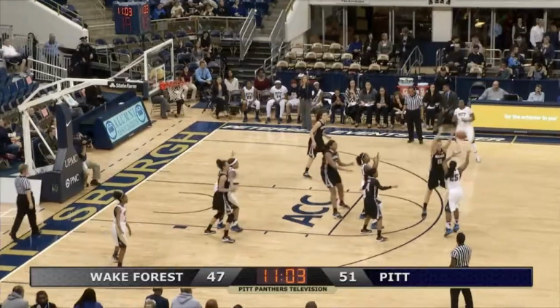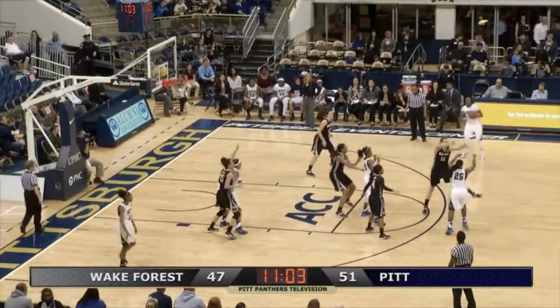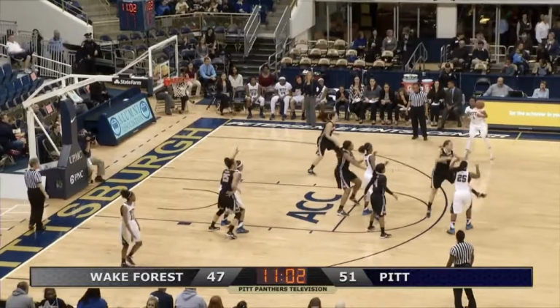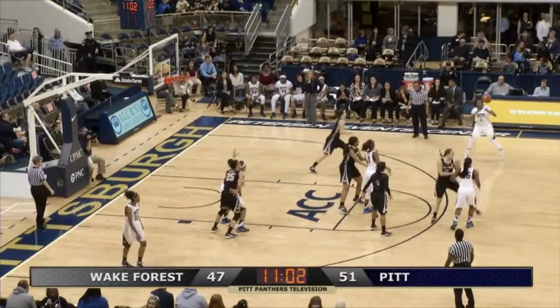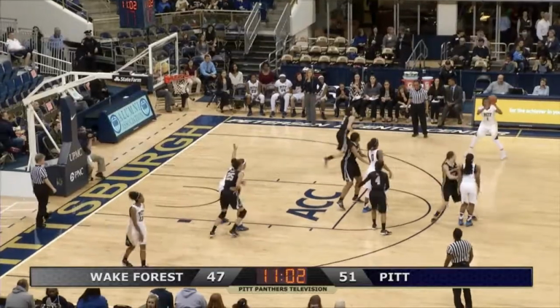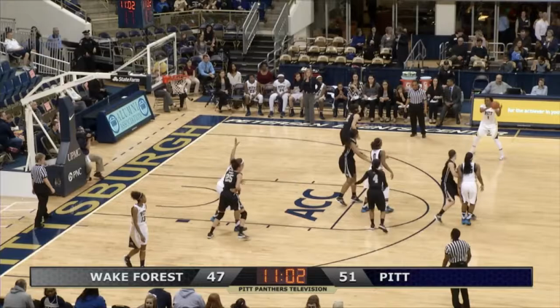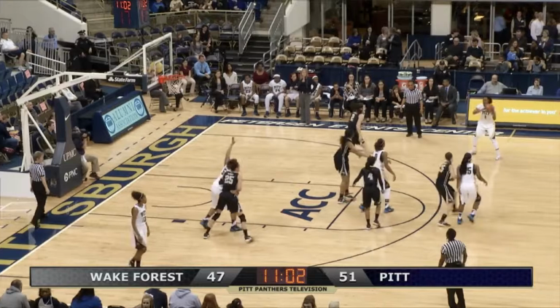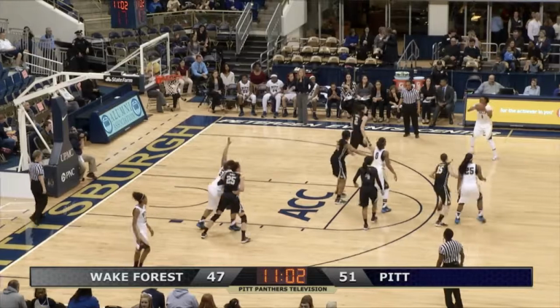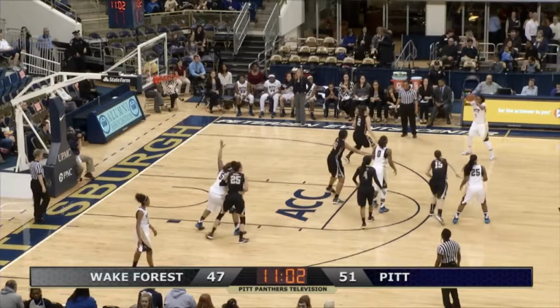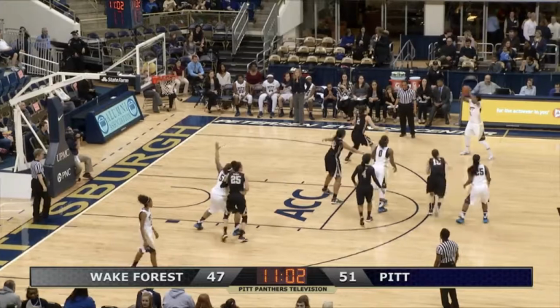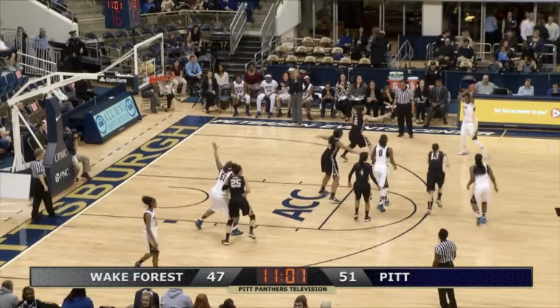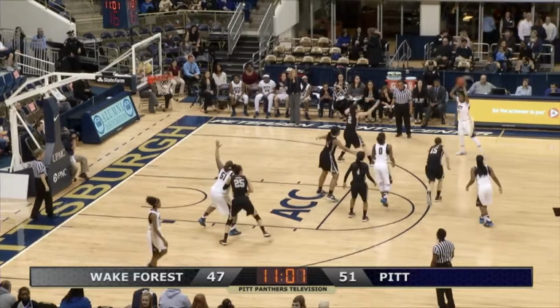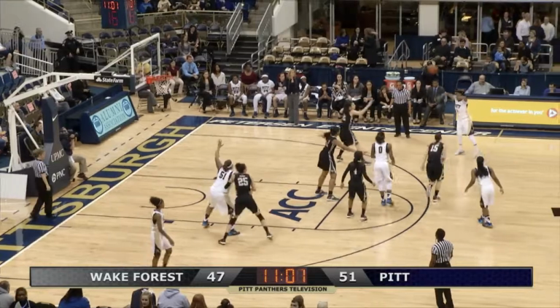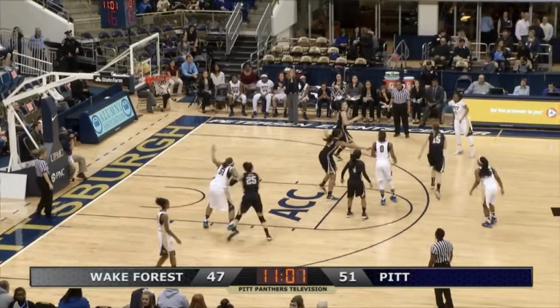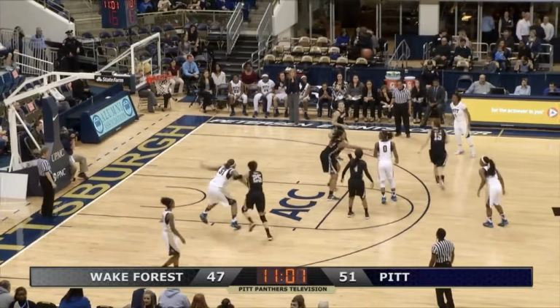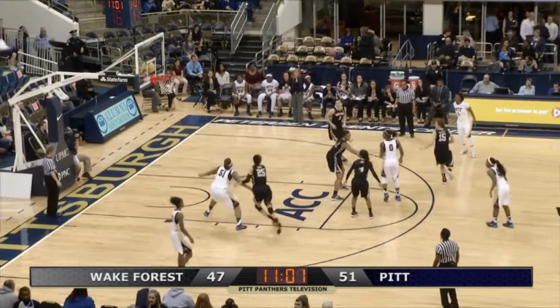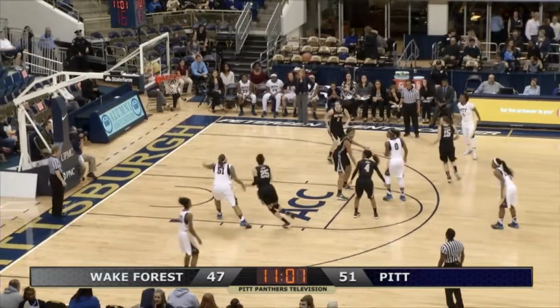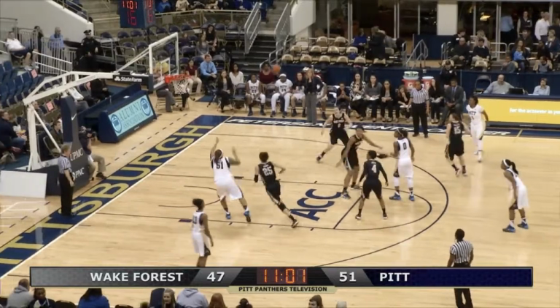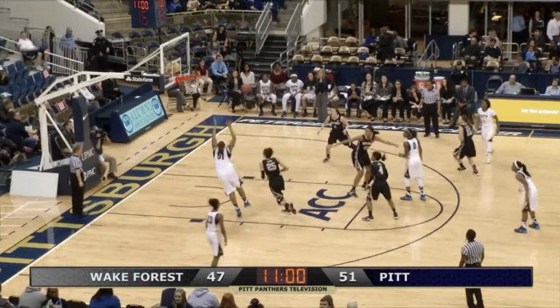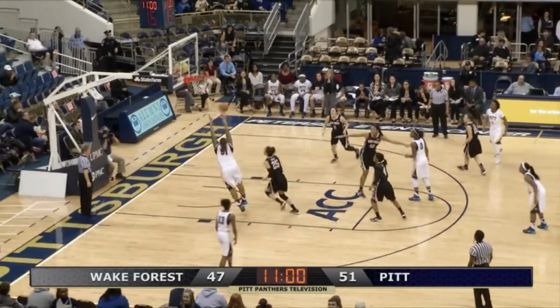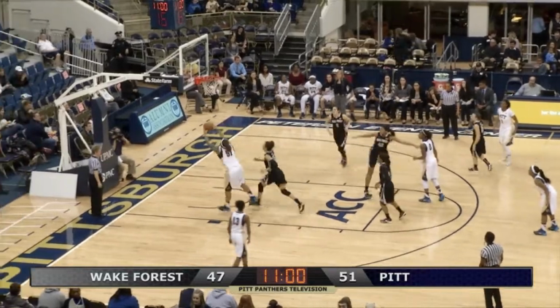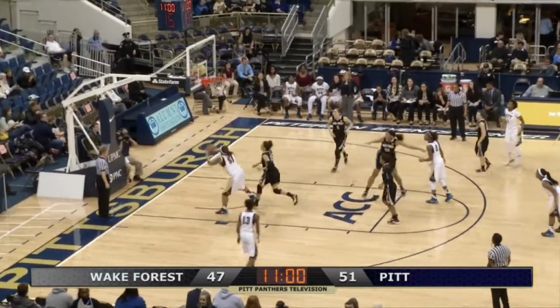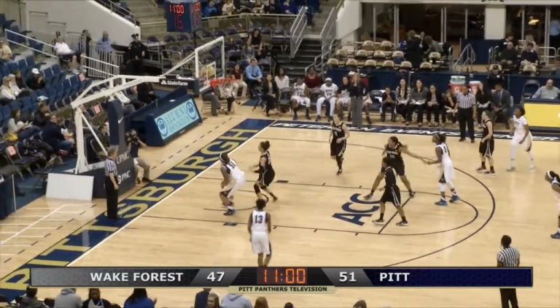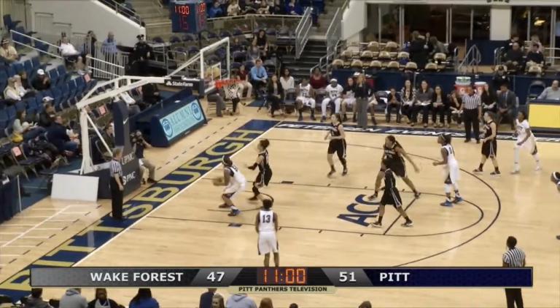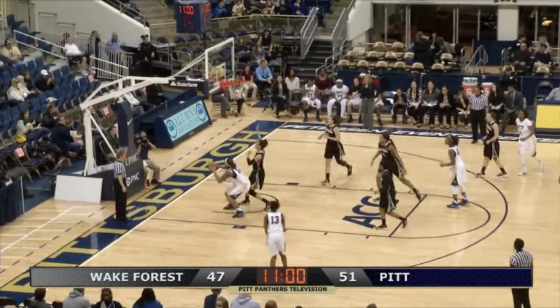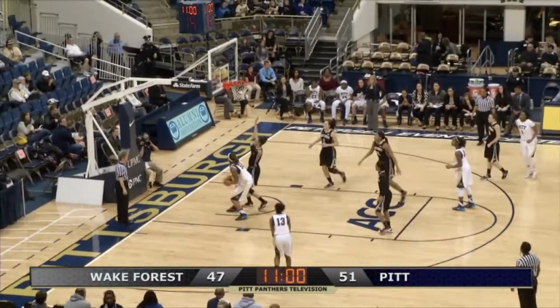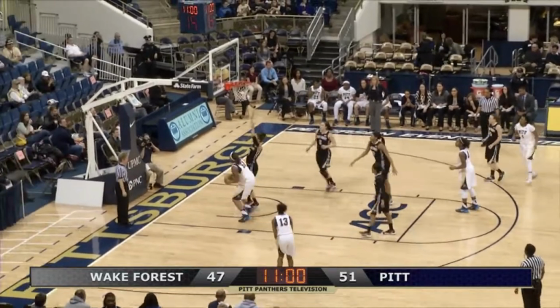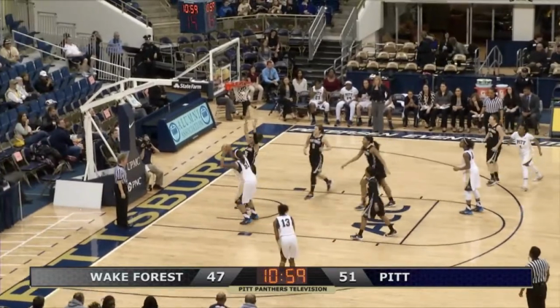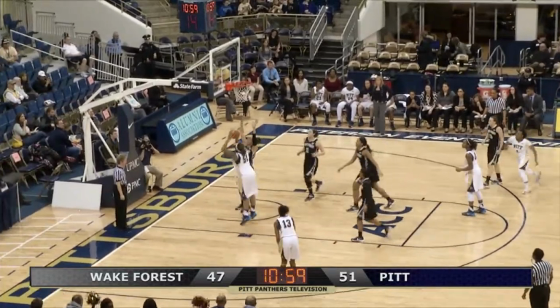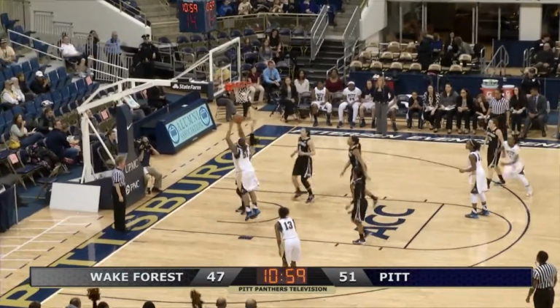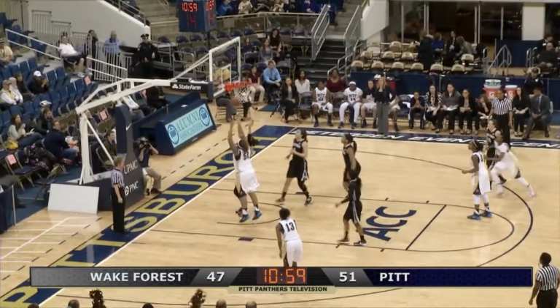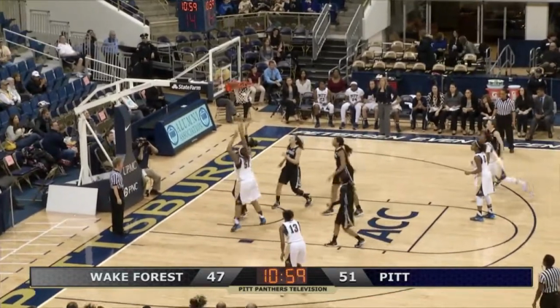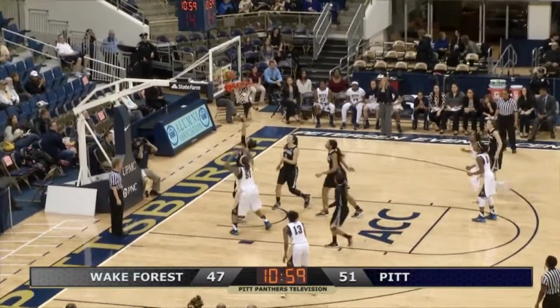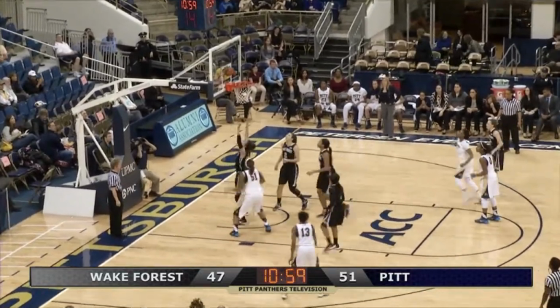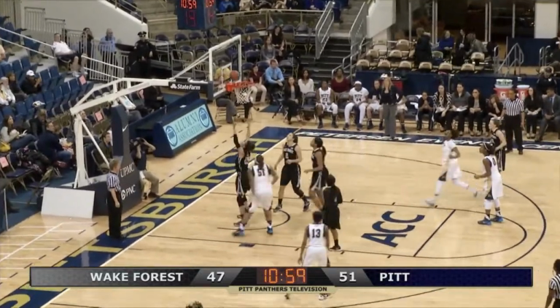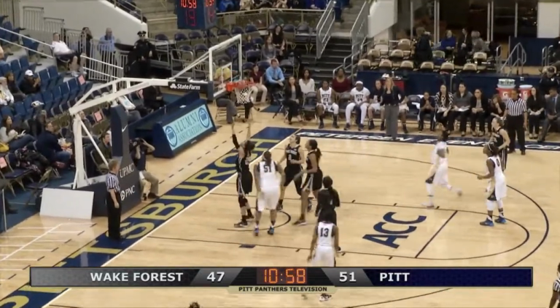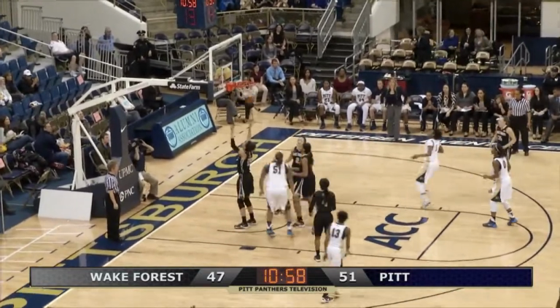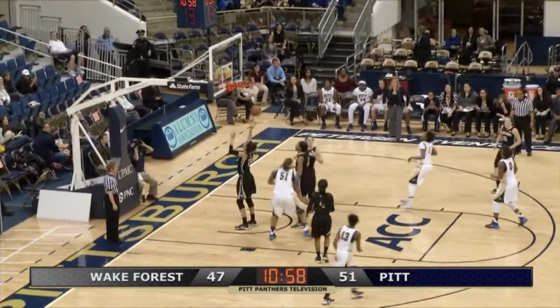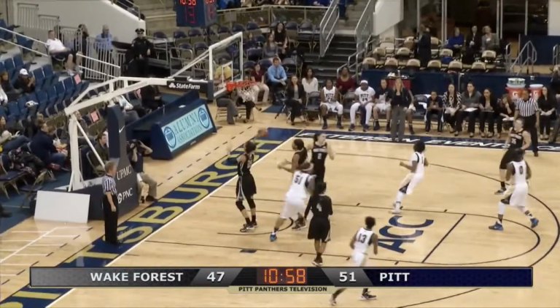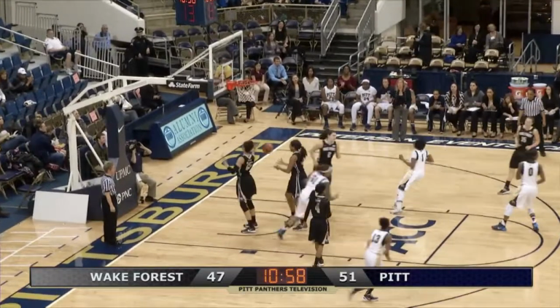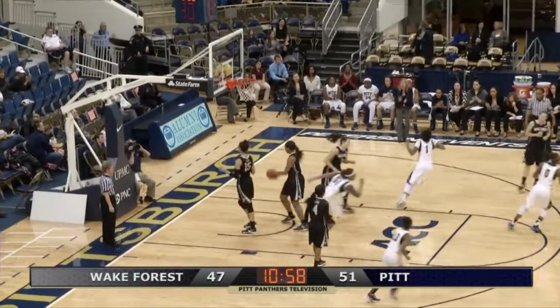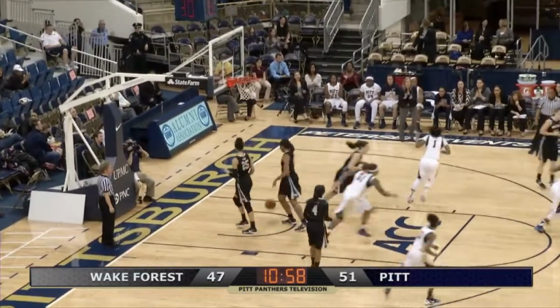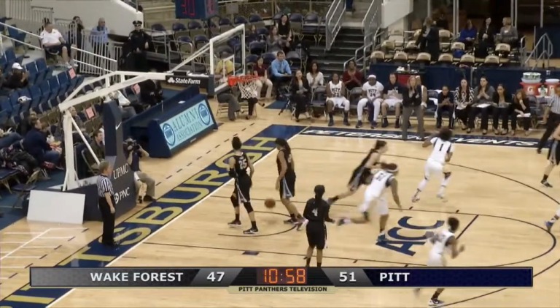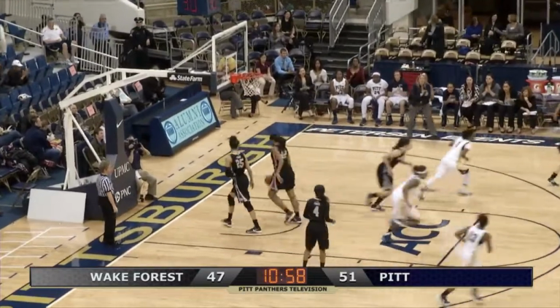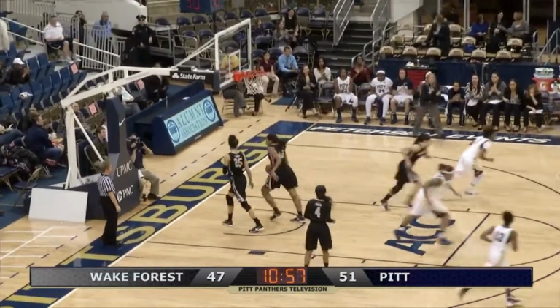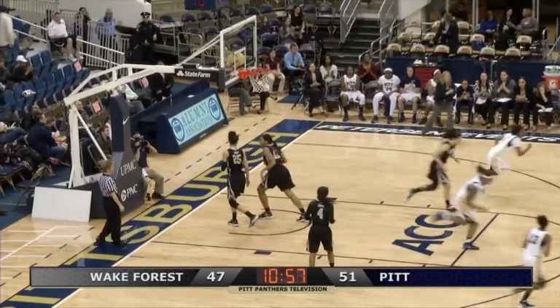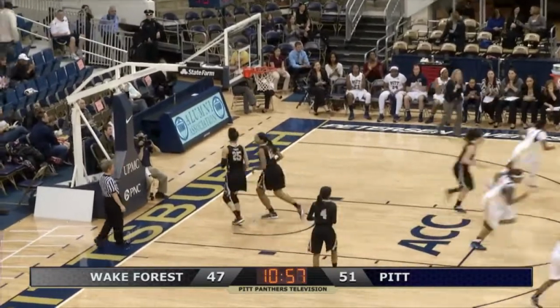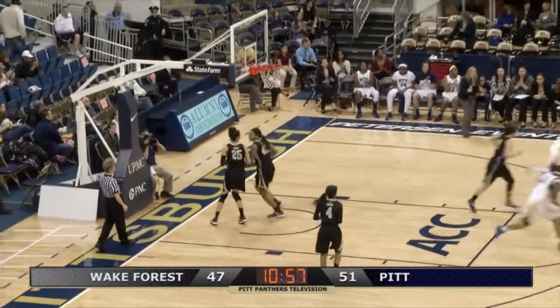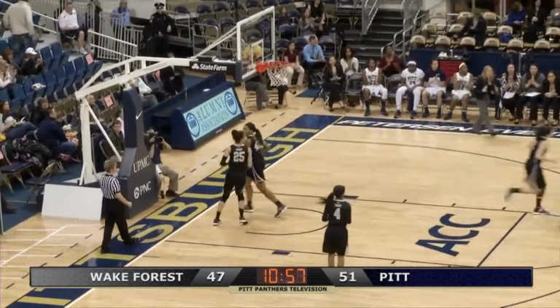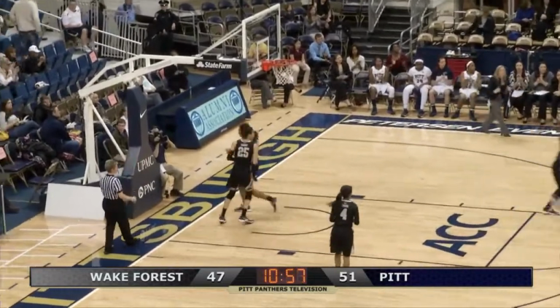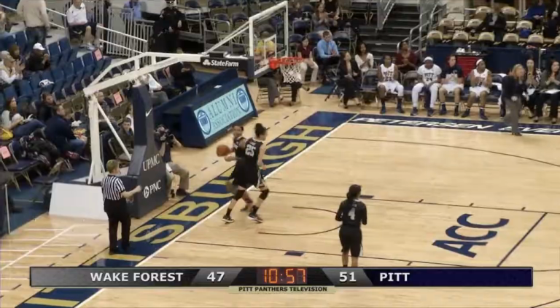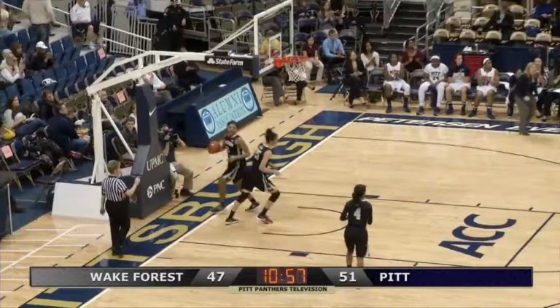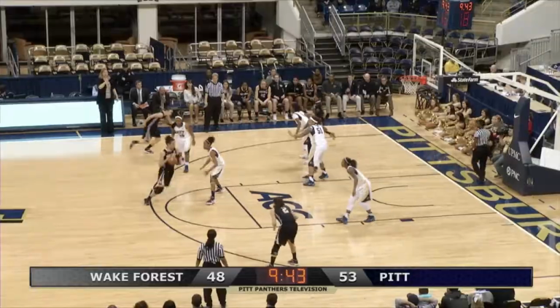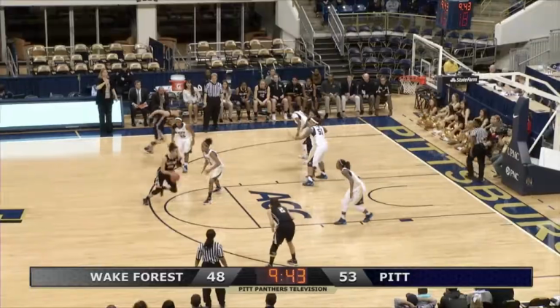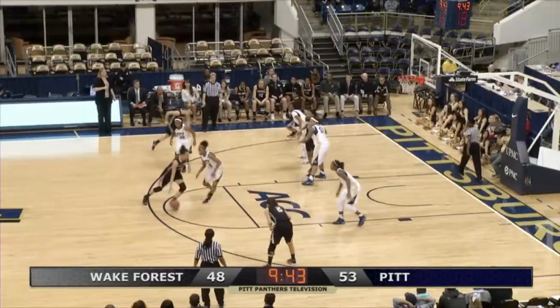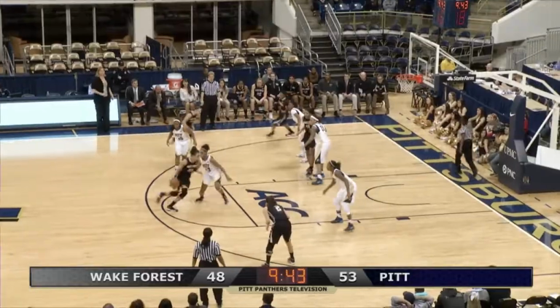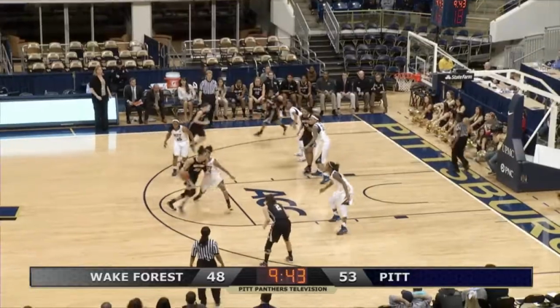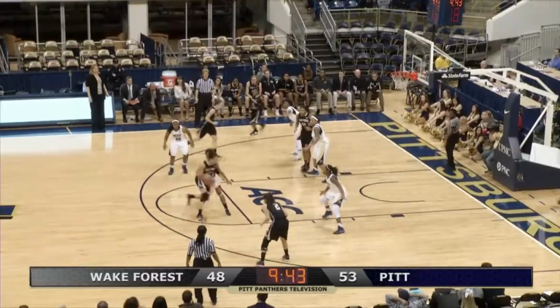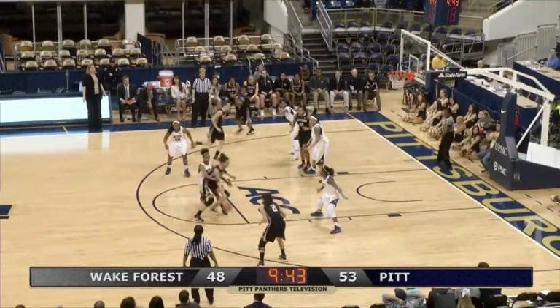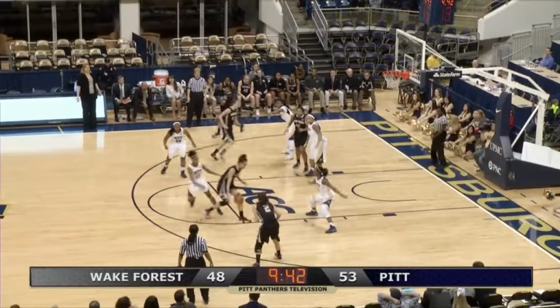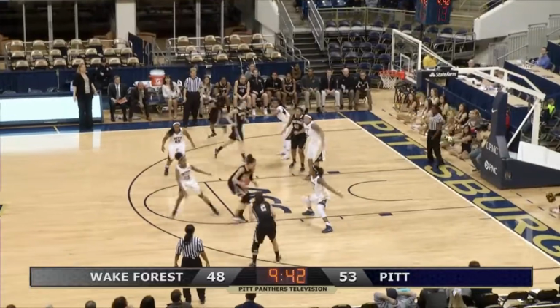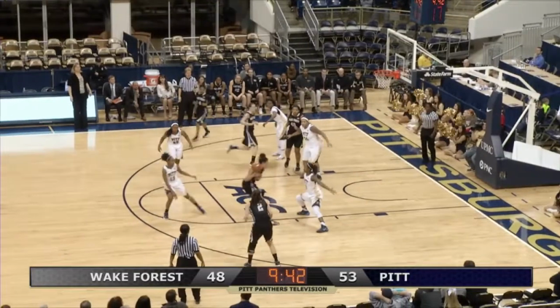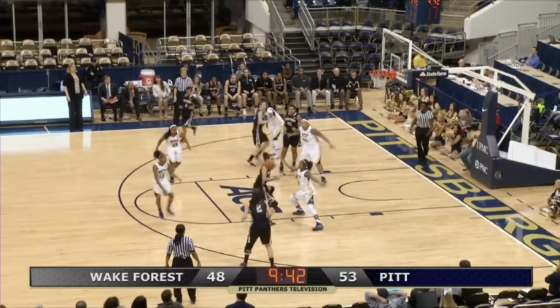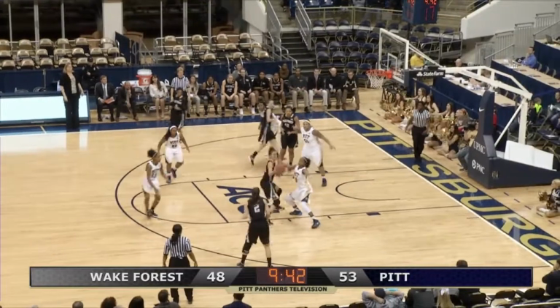Gordon cross-court to Briggs. Skip pass inside — Cora McManus loose on the baseline. Popping out is Hamby.